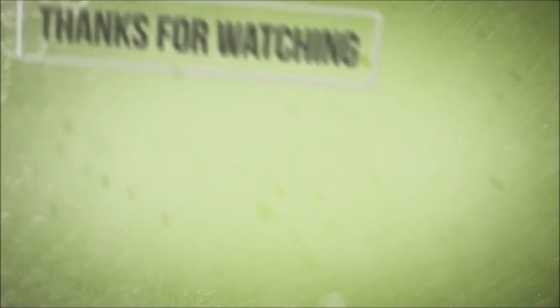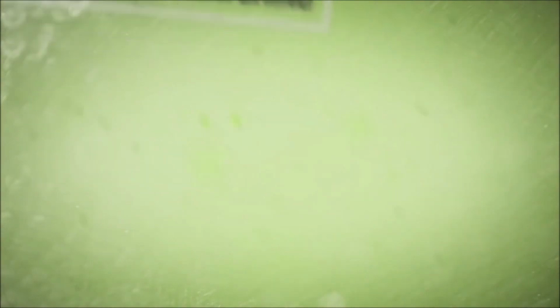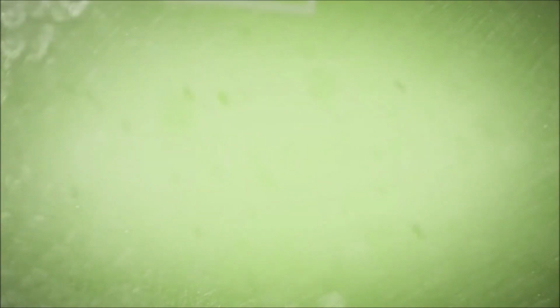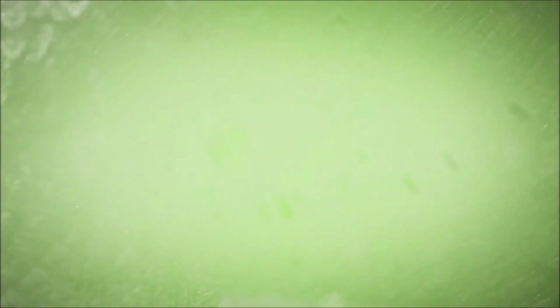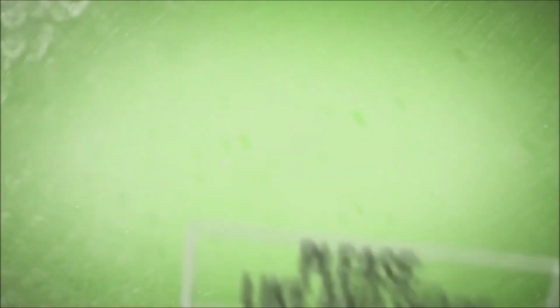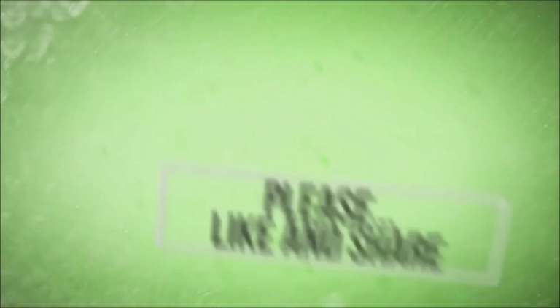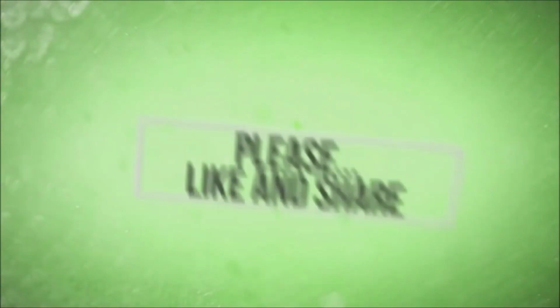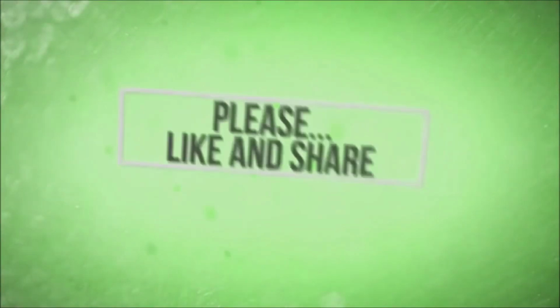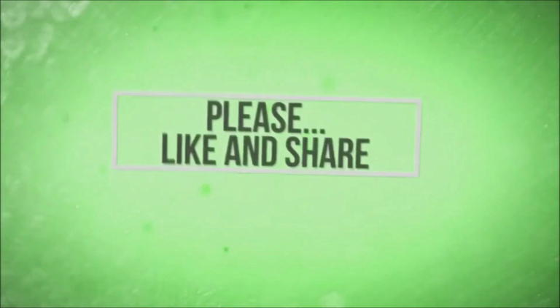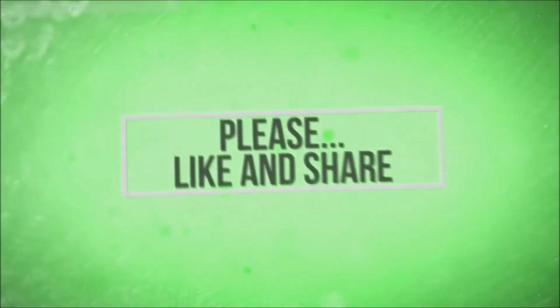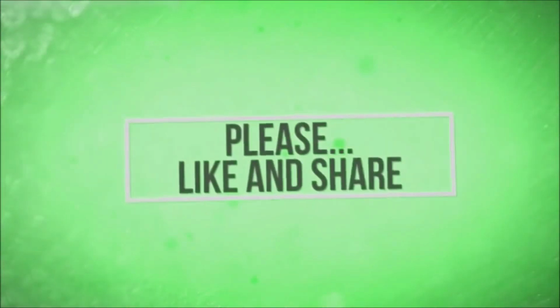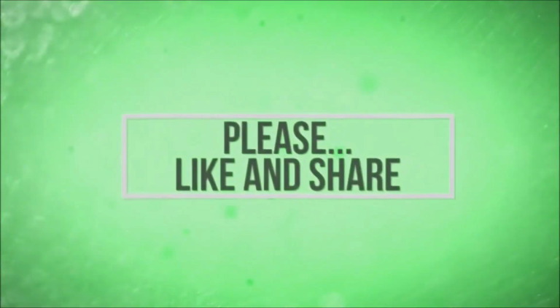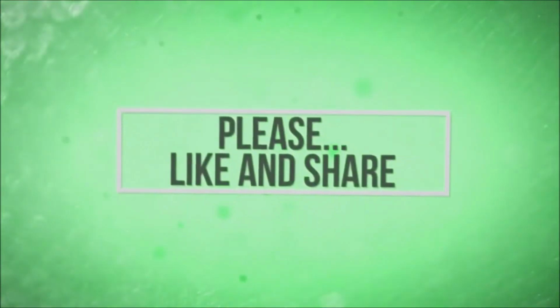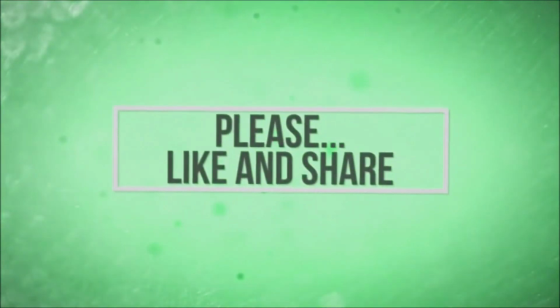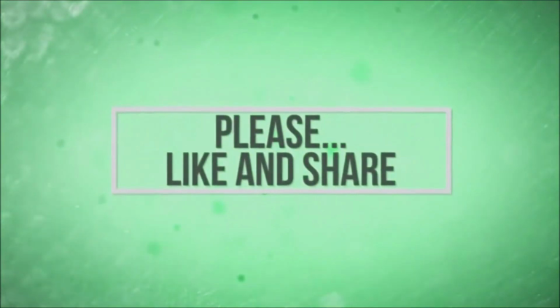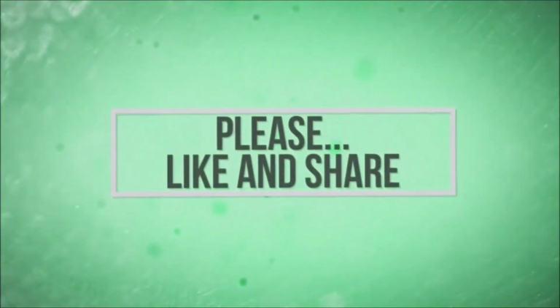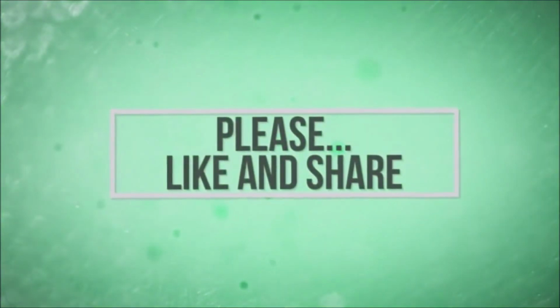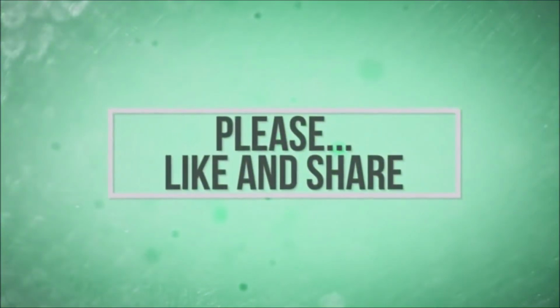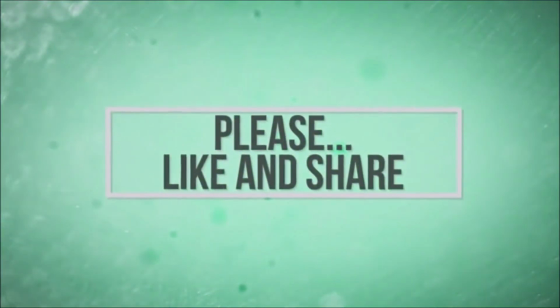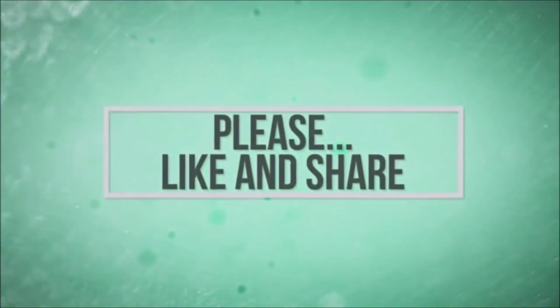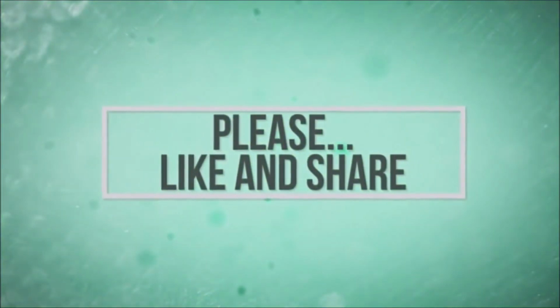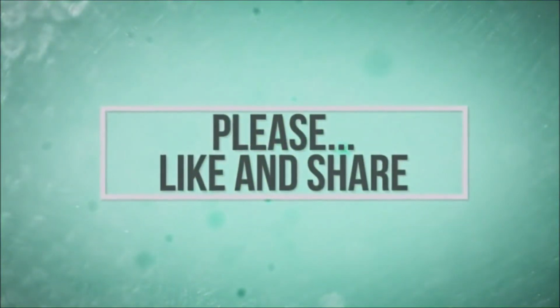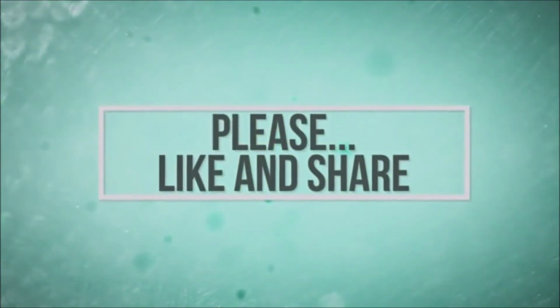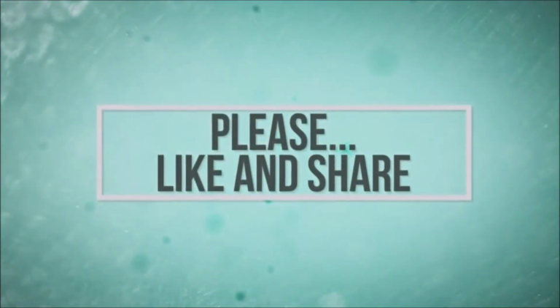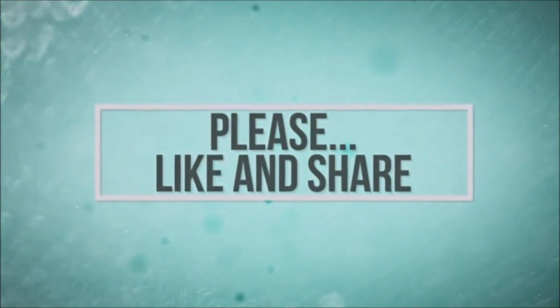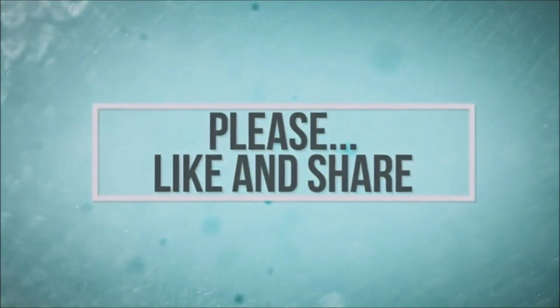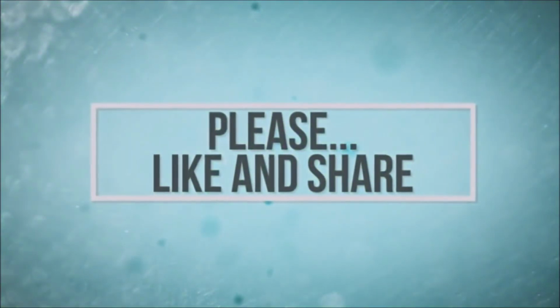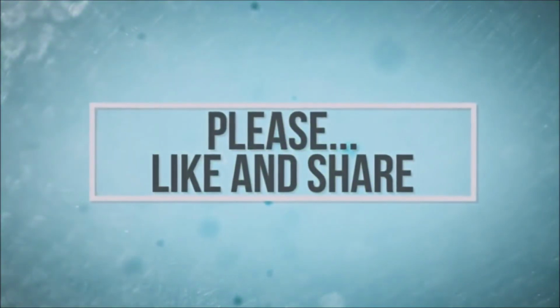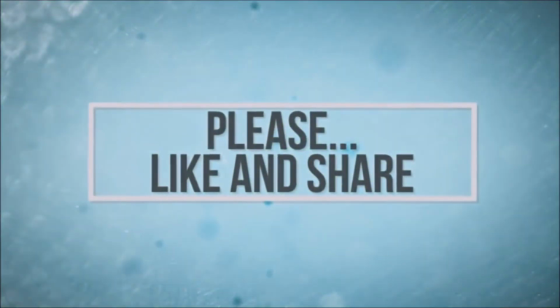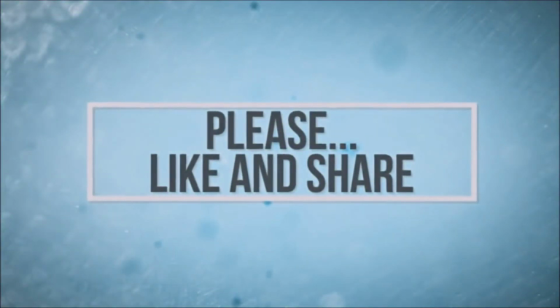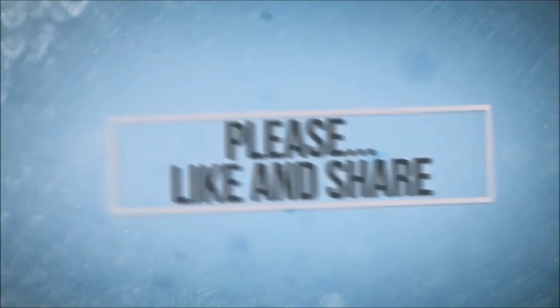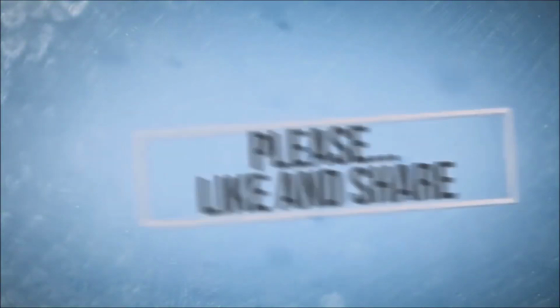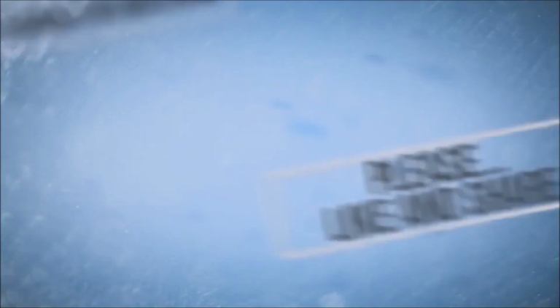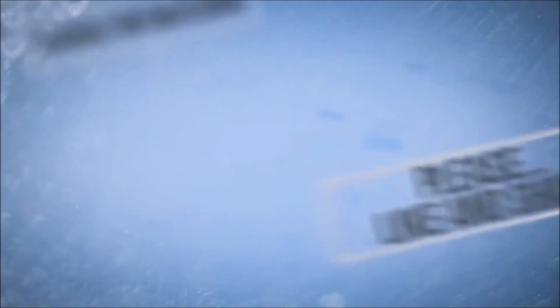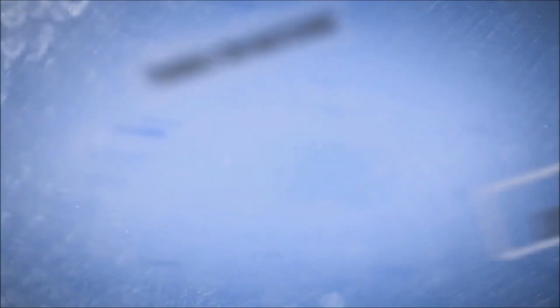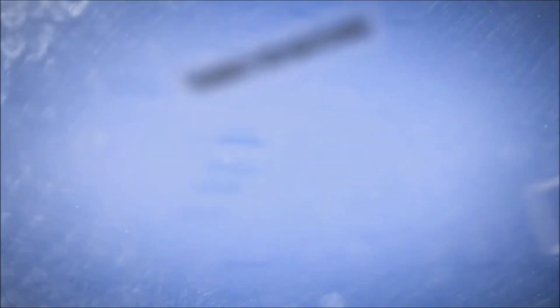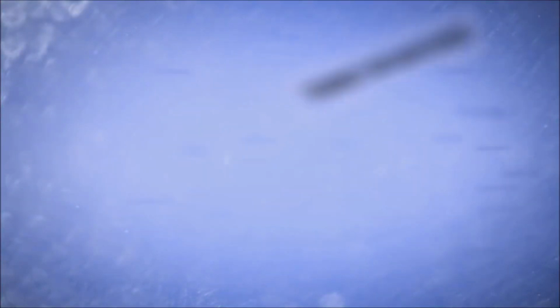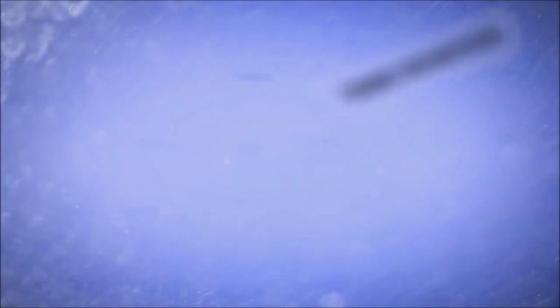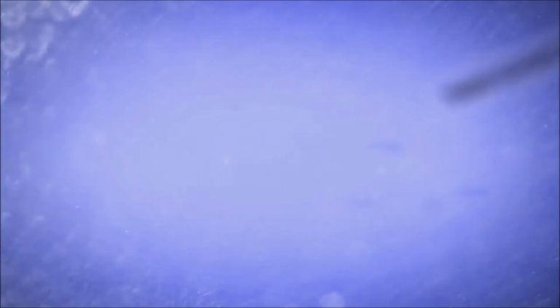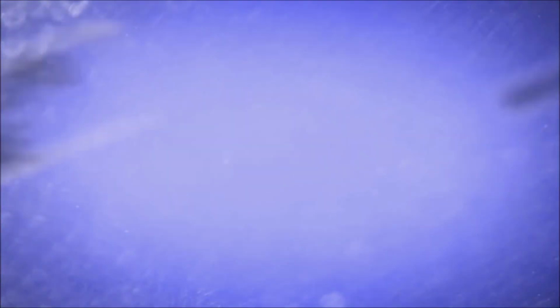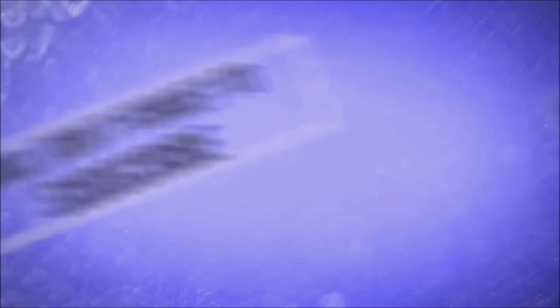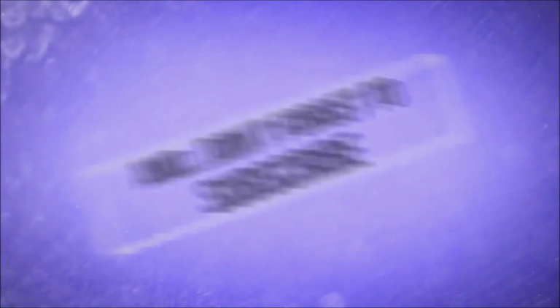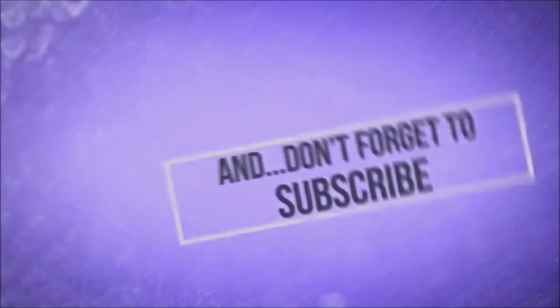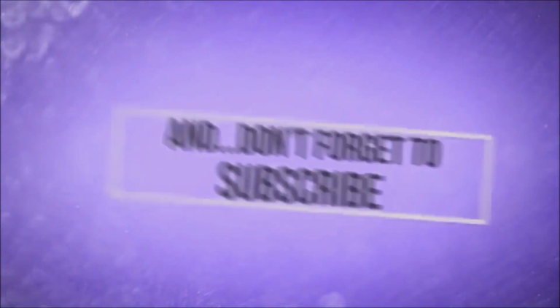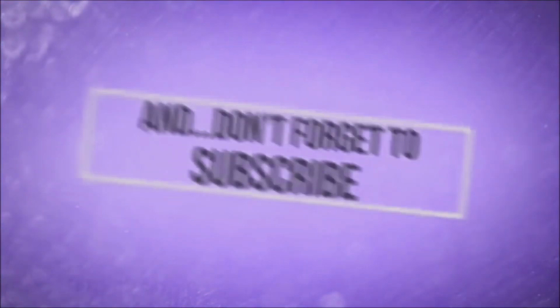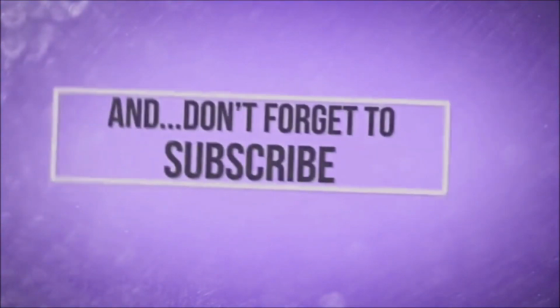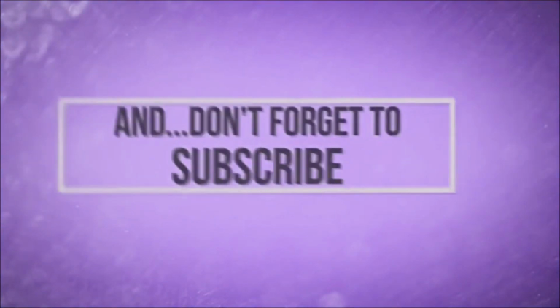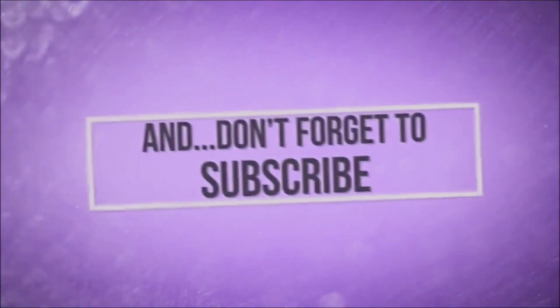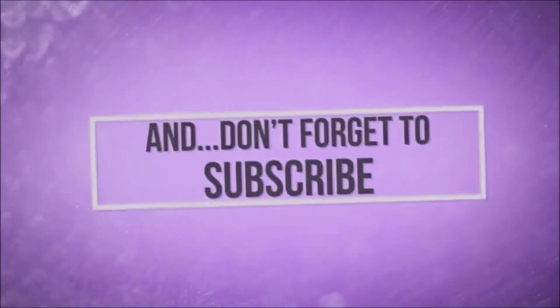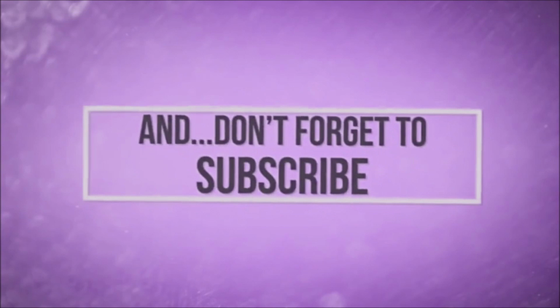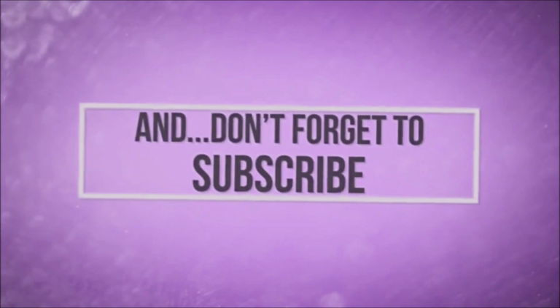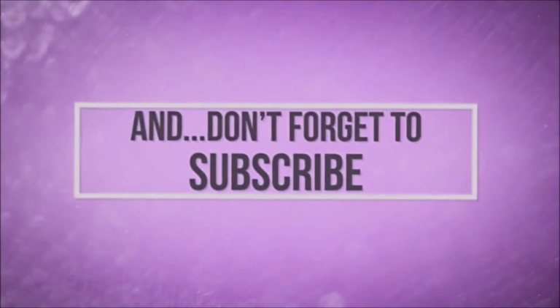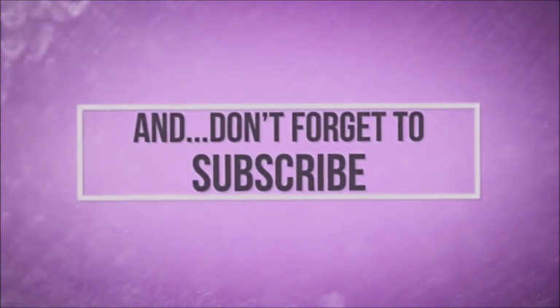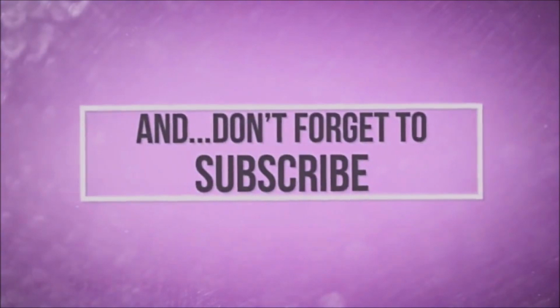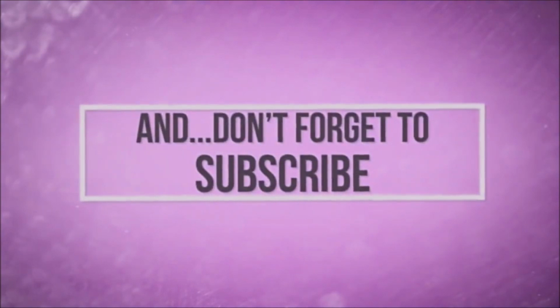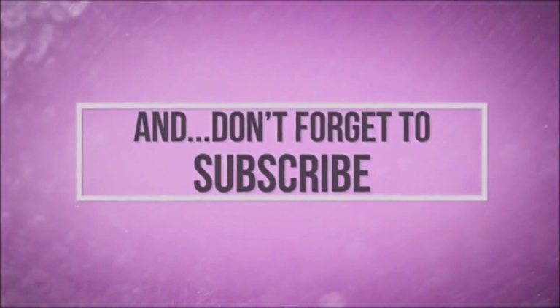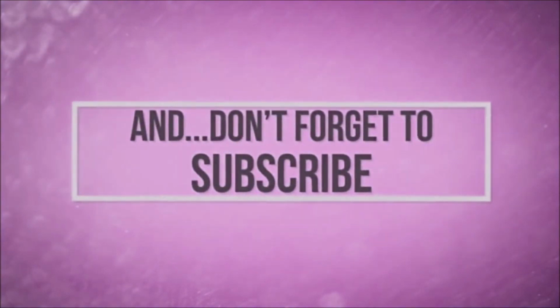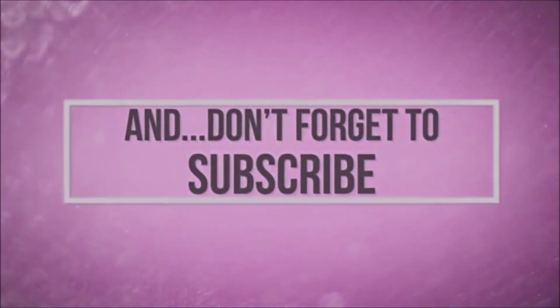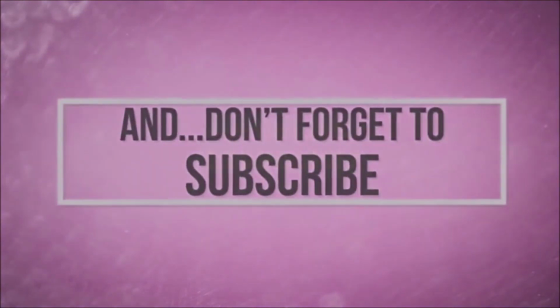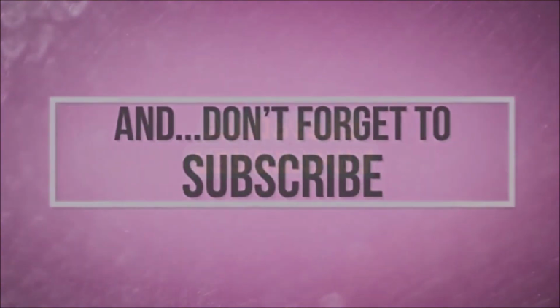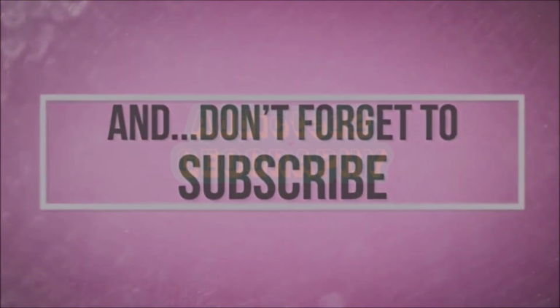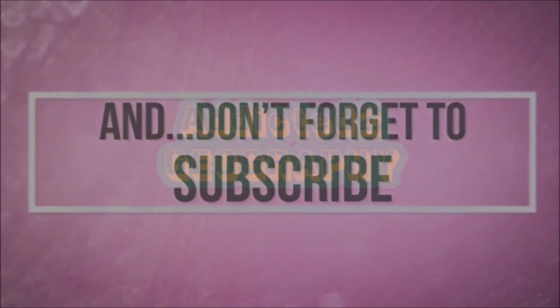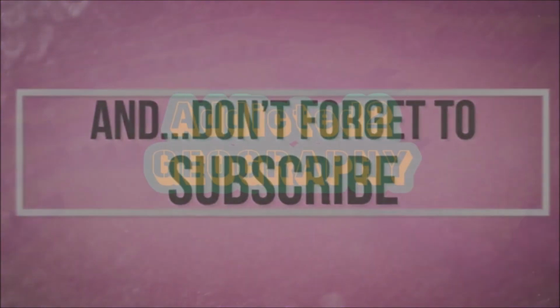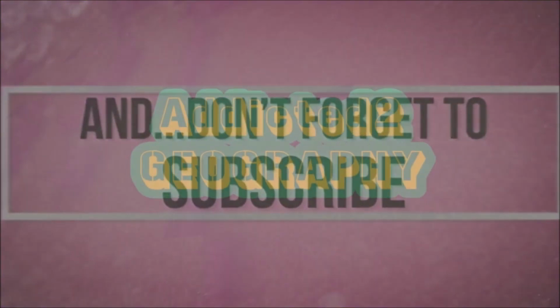Thanks for watching. If you like it, share it with a friend, and definitely think about subscribing for more content like this.